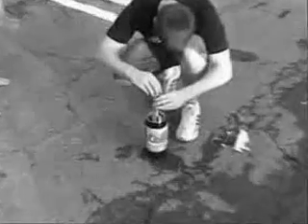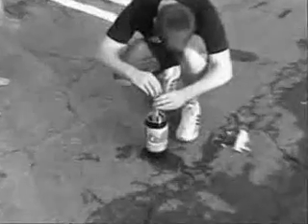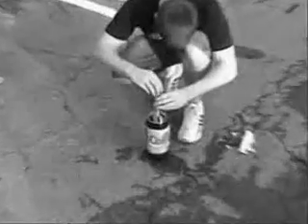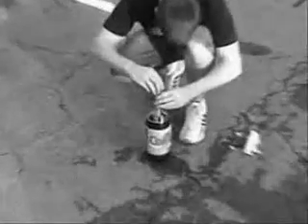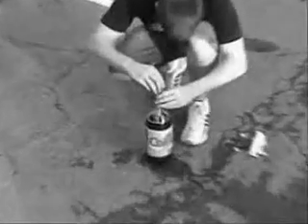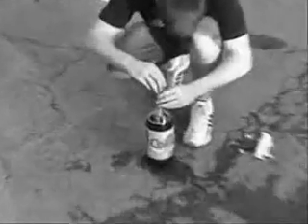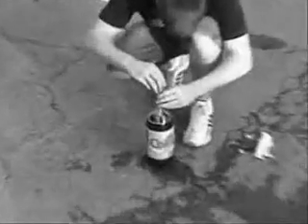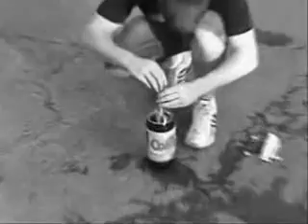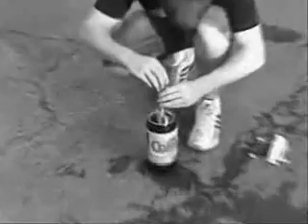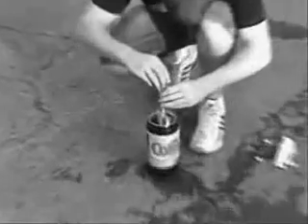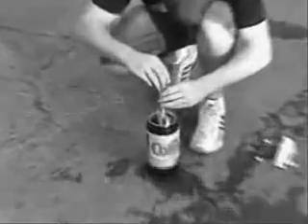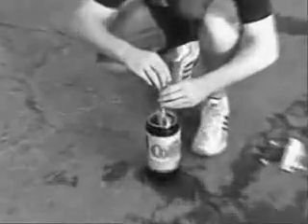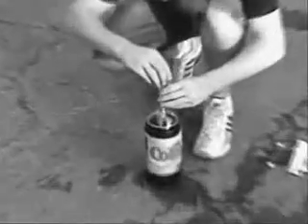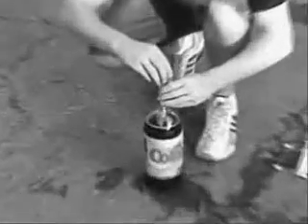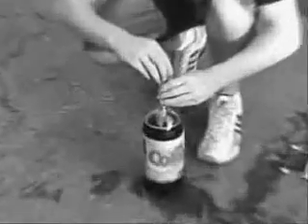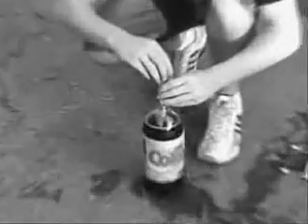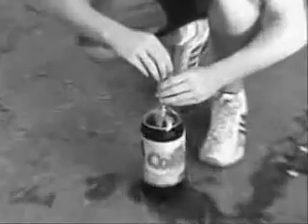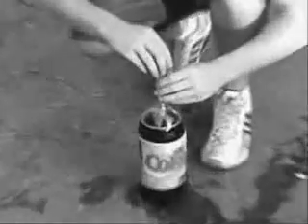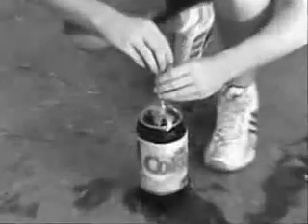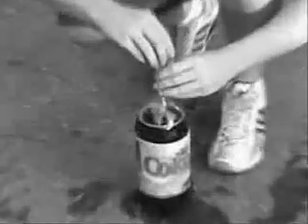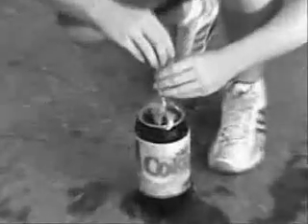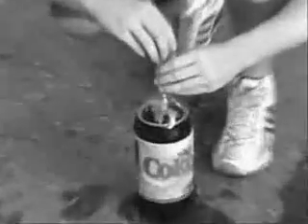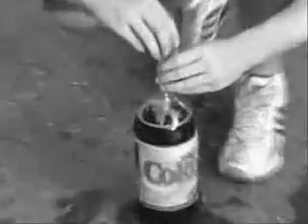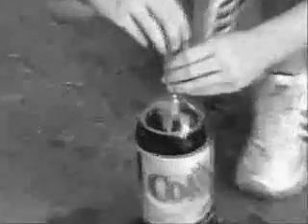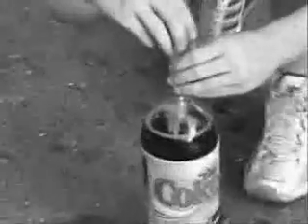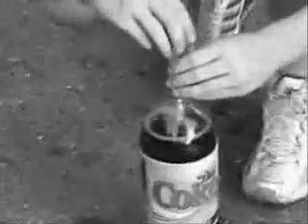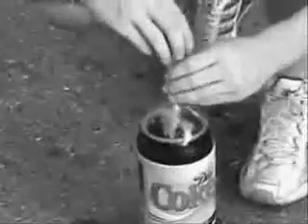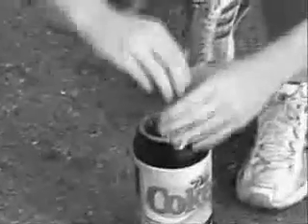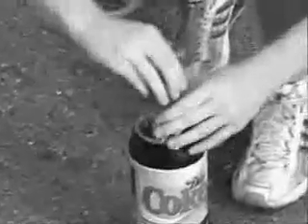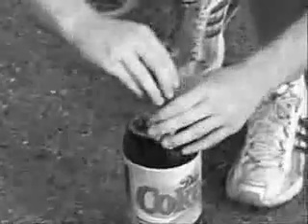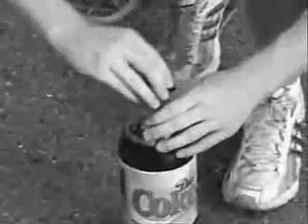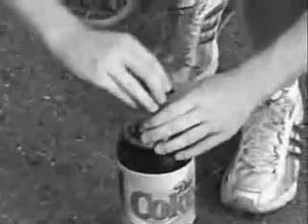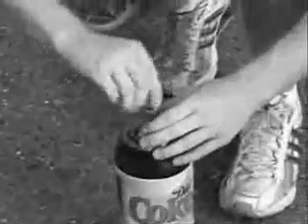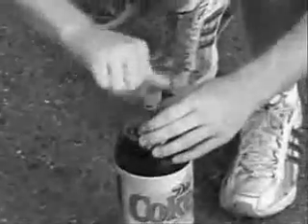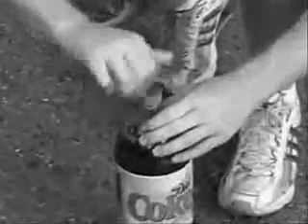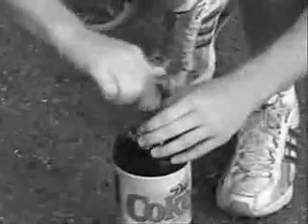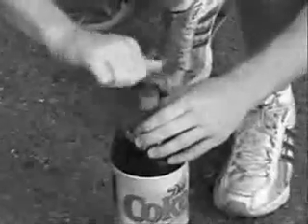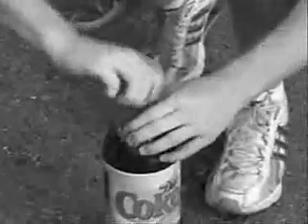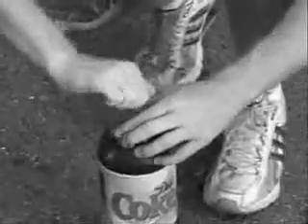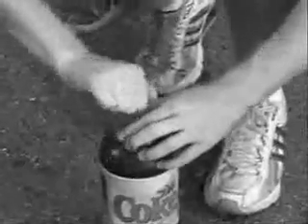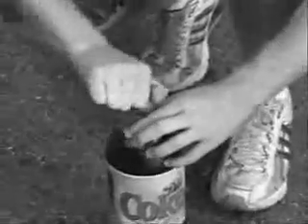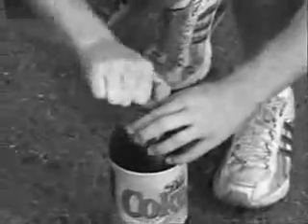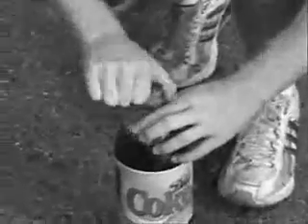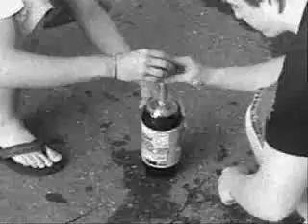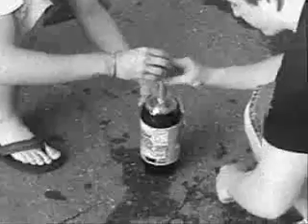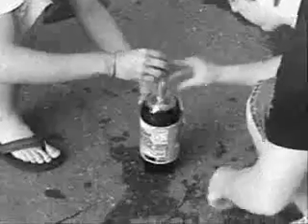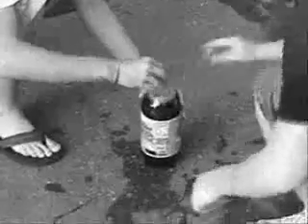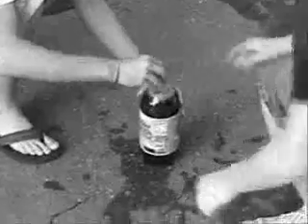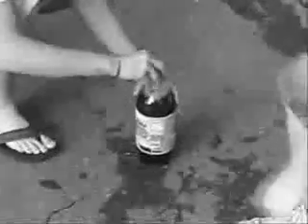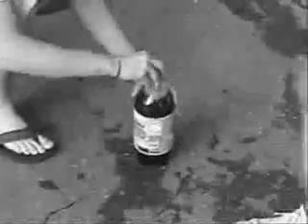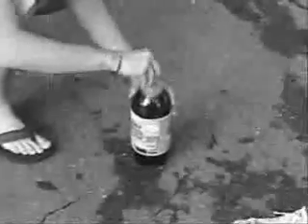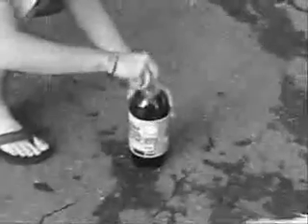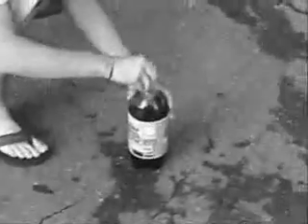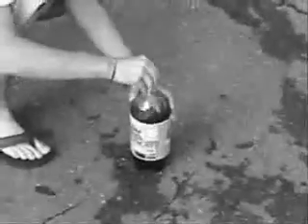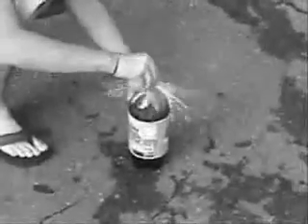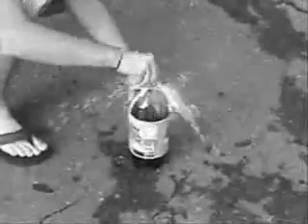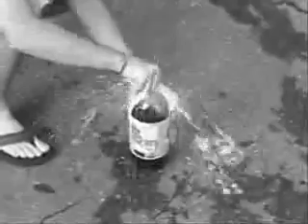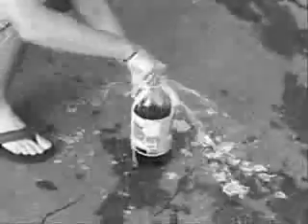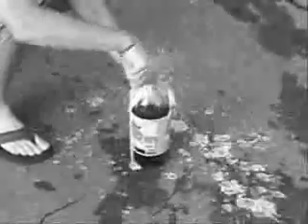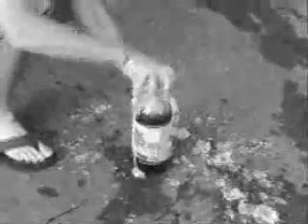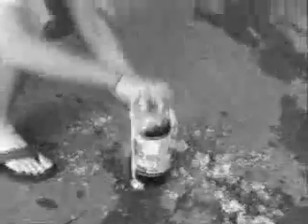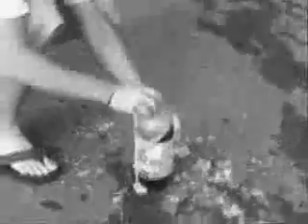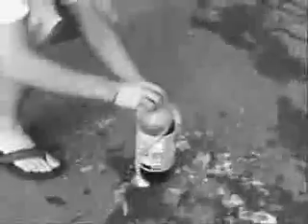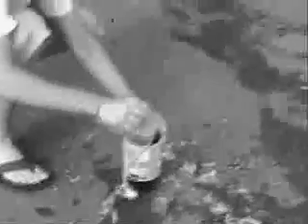Unwrap the Mentos and quickly stick it into the bottle real fast, closing the top. Make sure you don't go too slow.